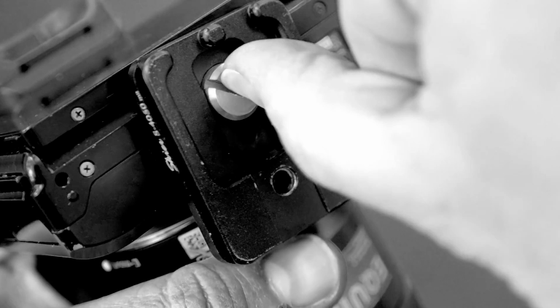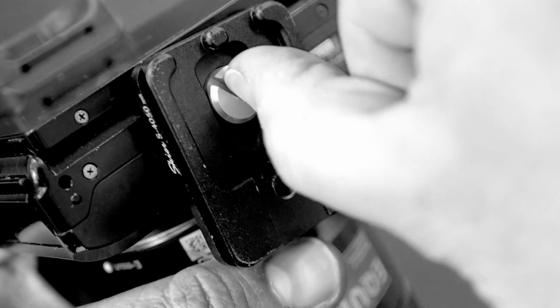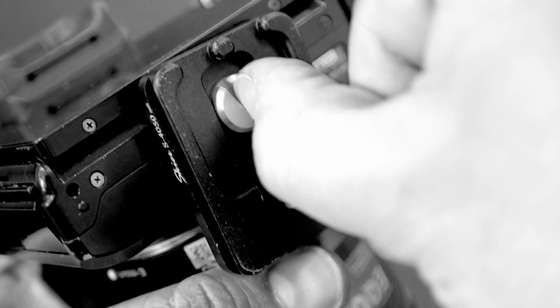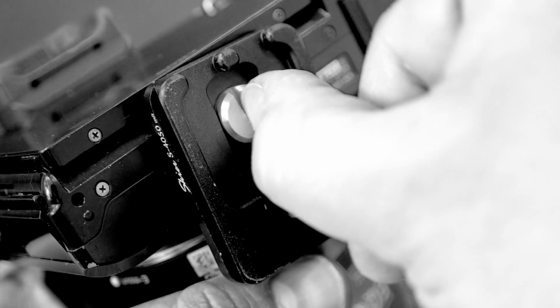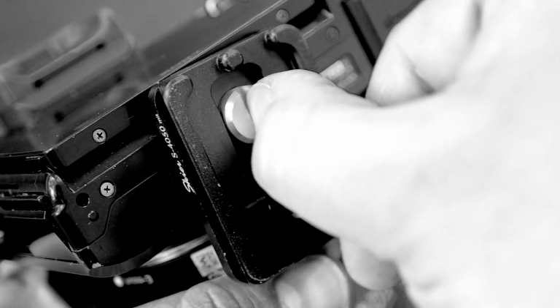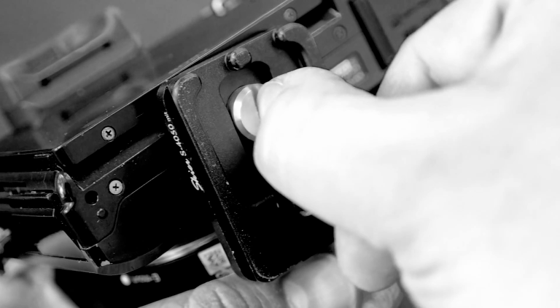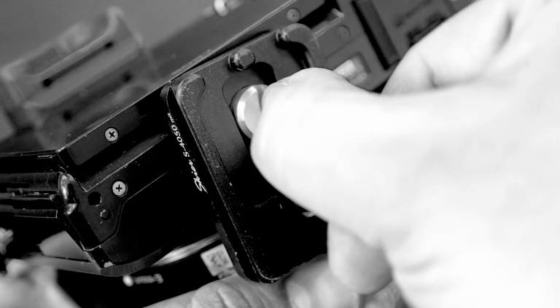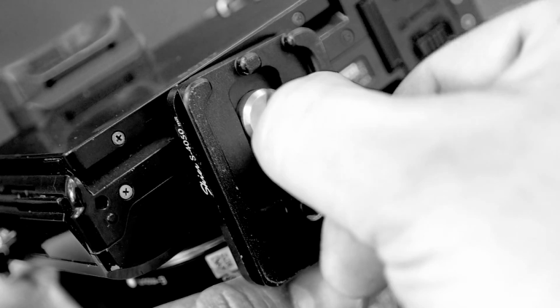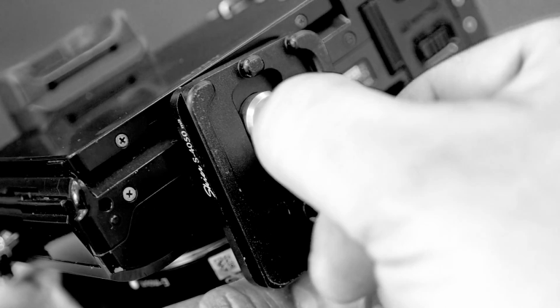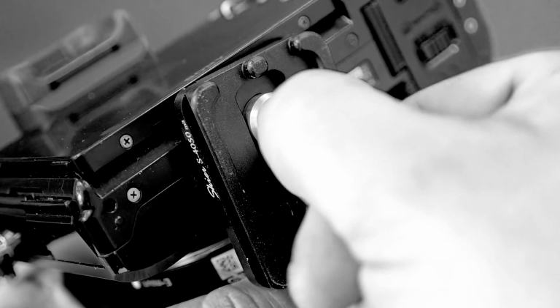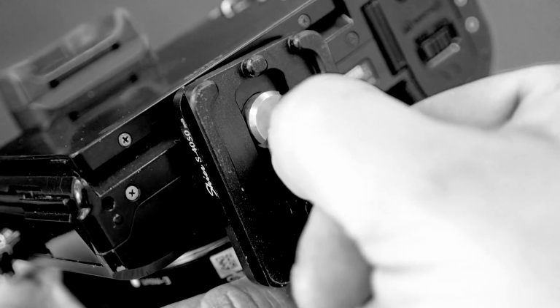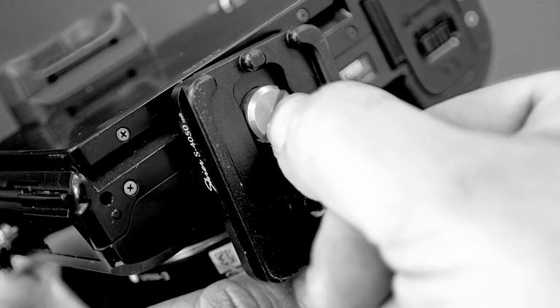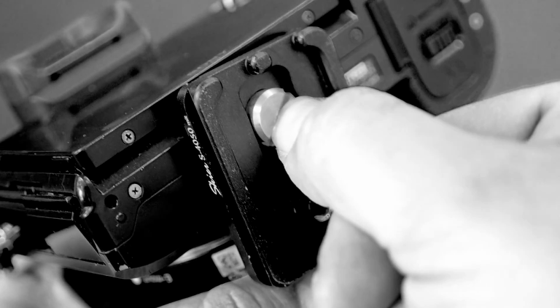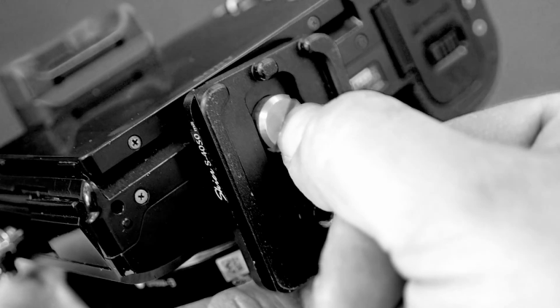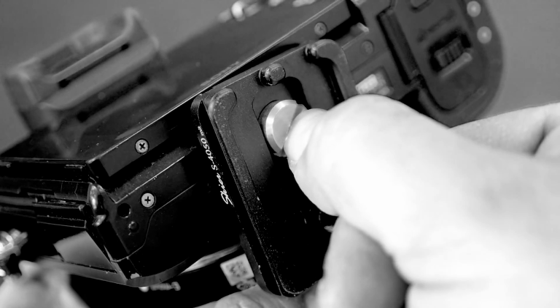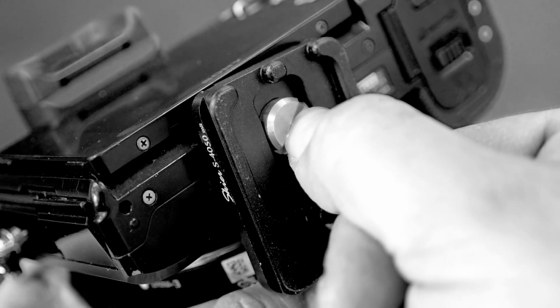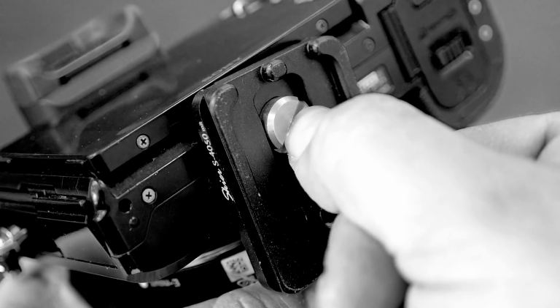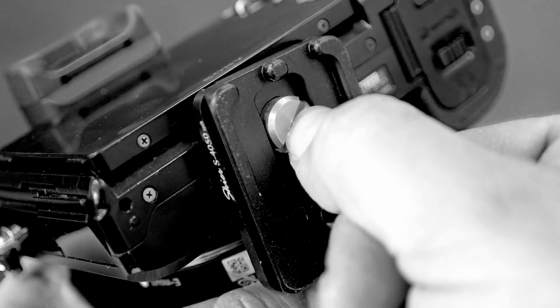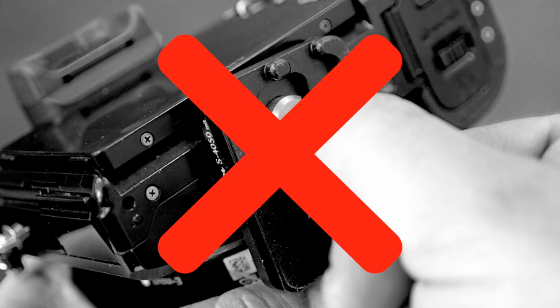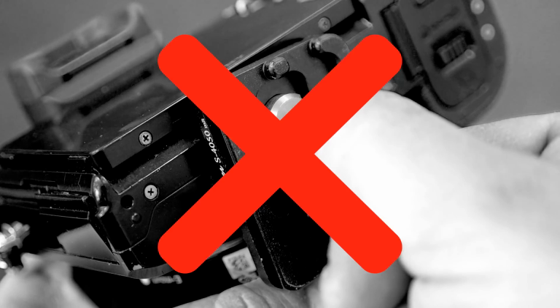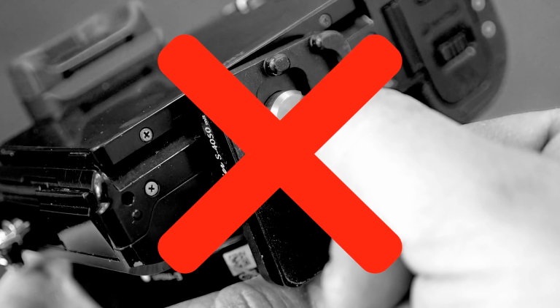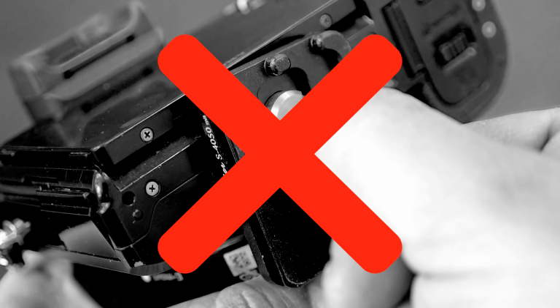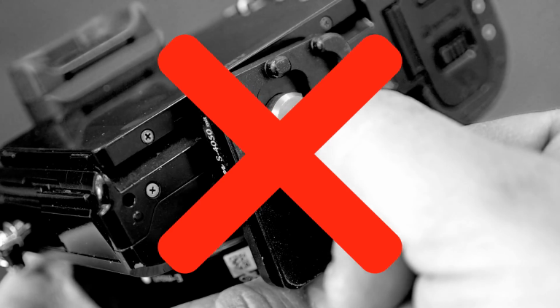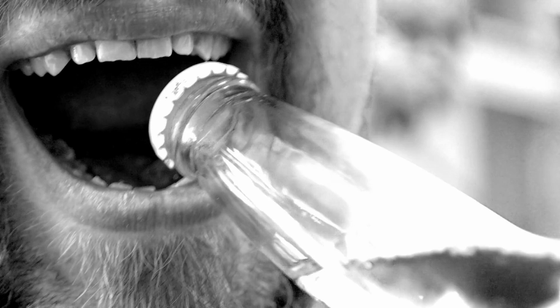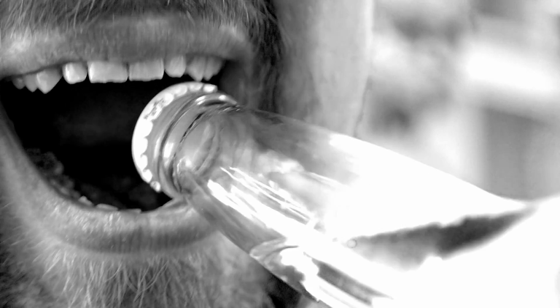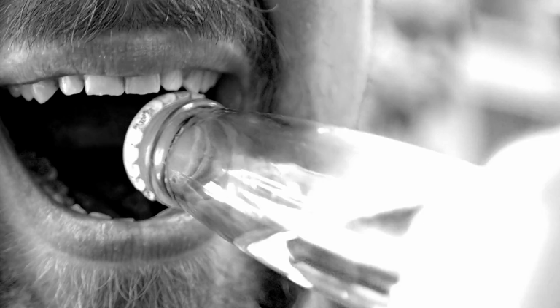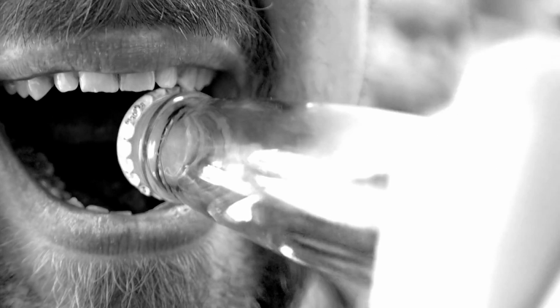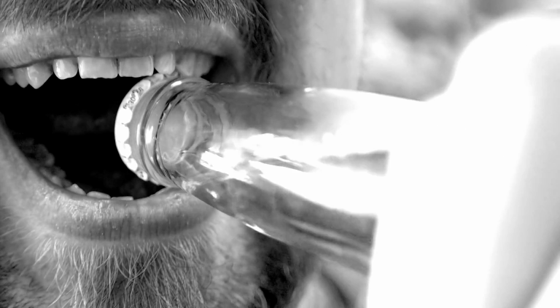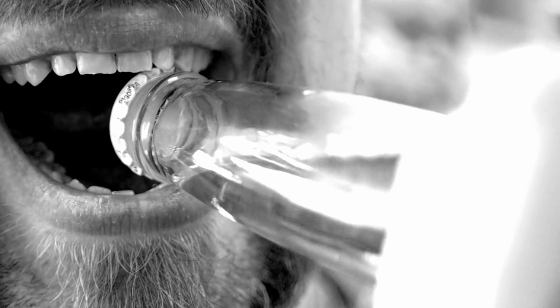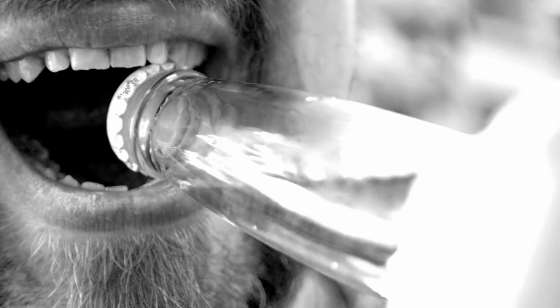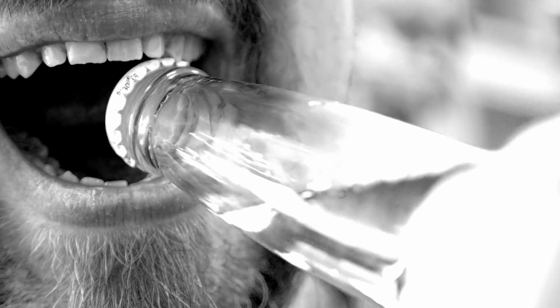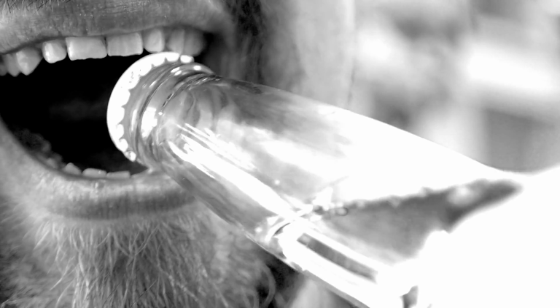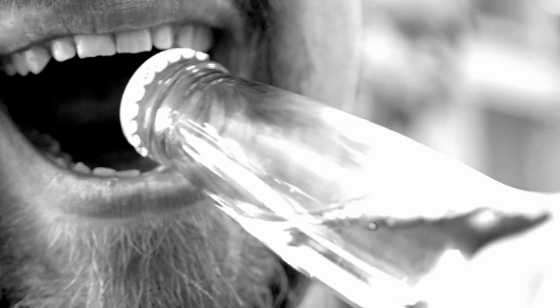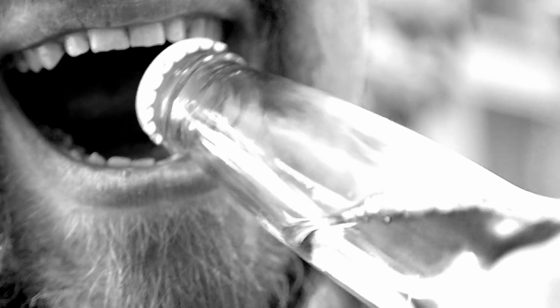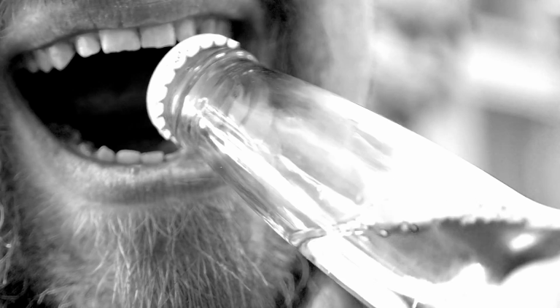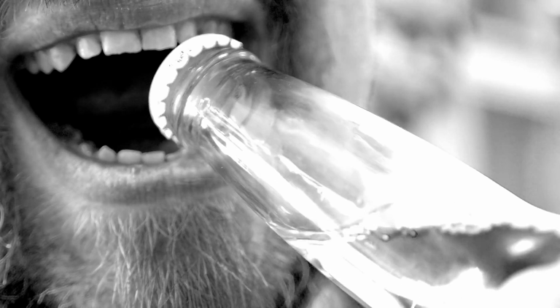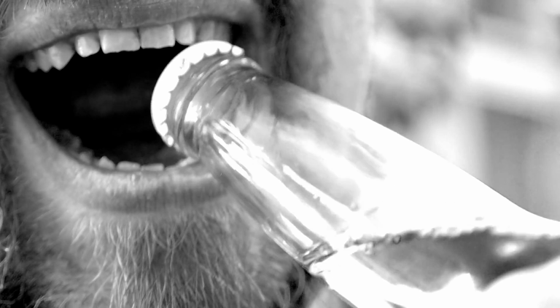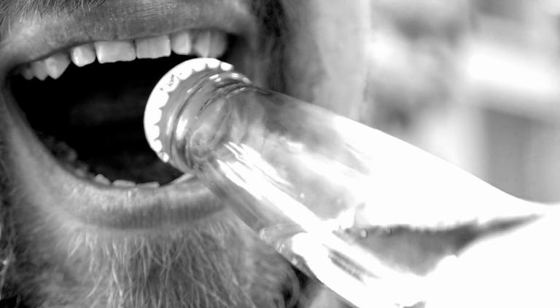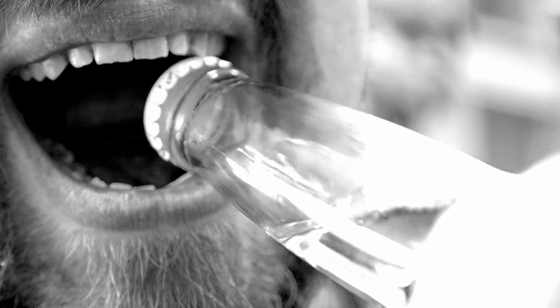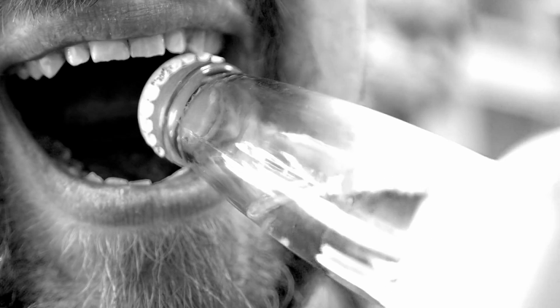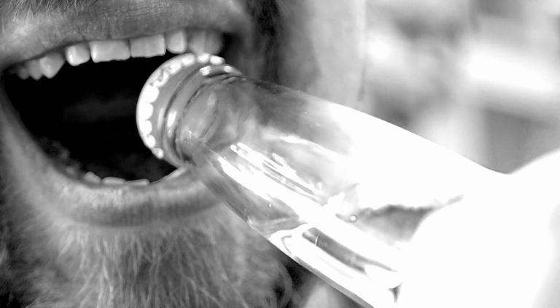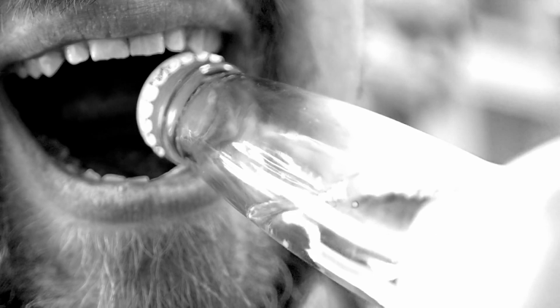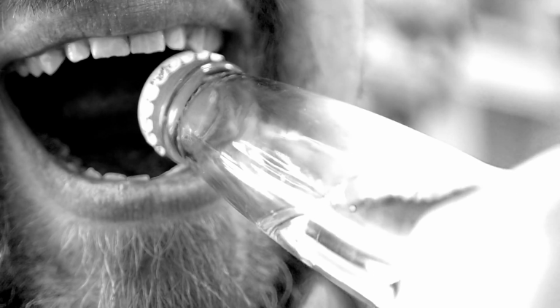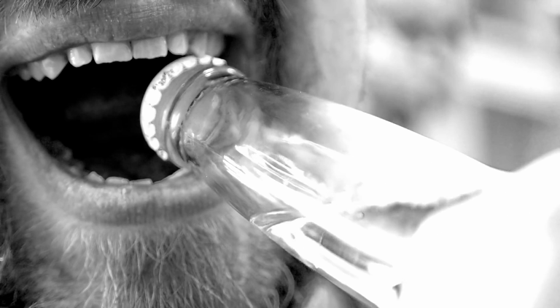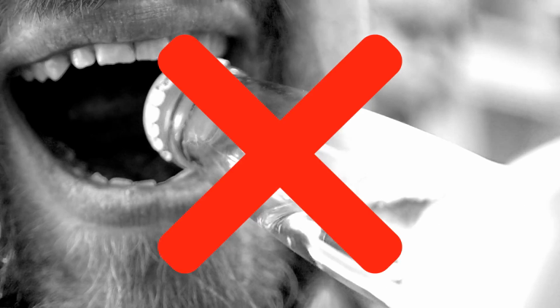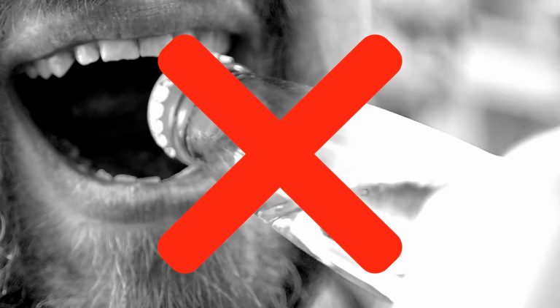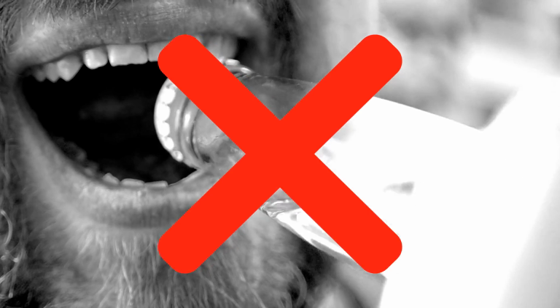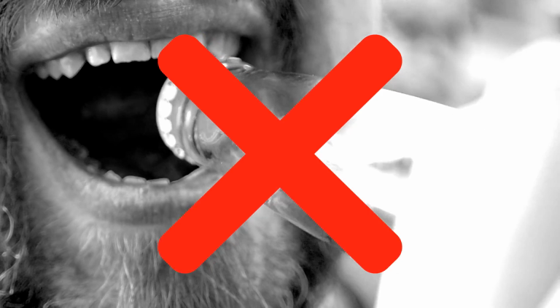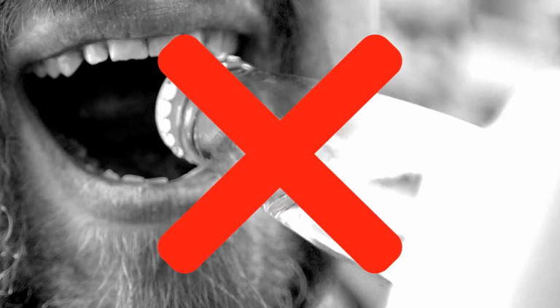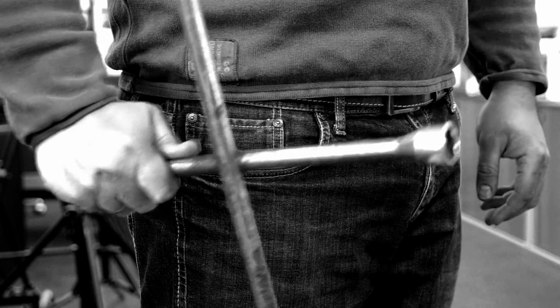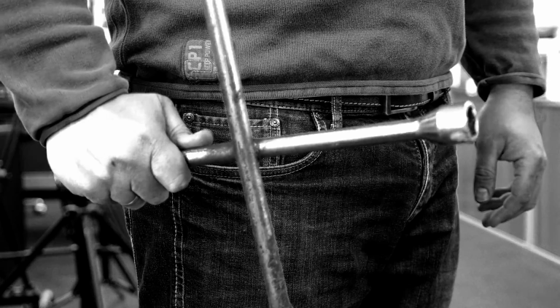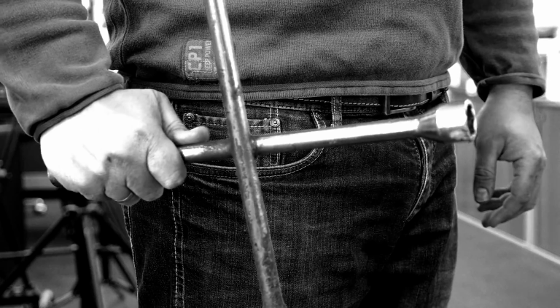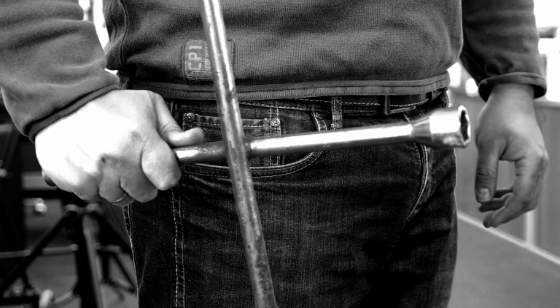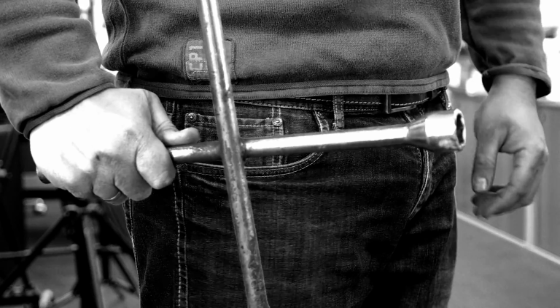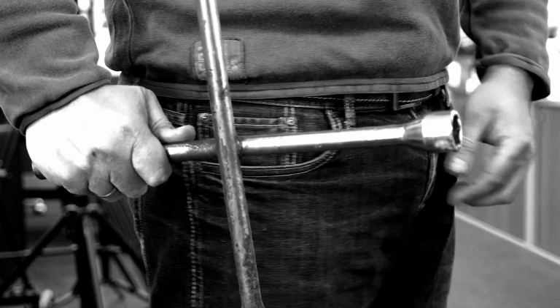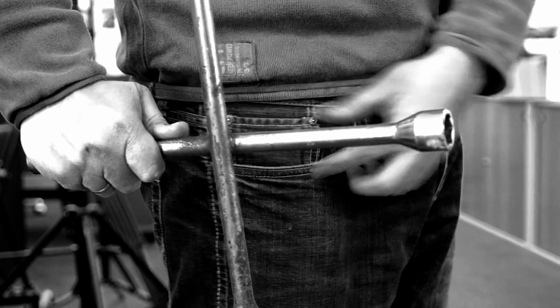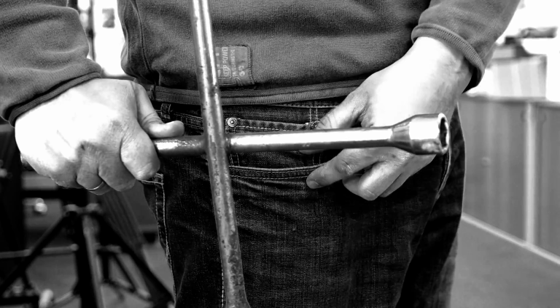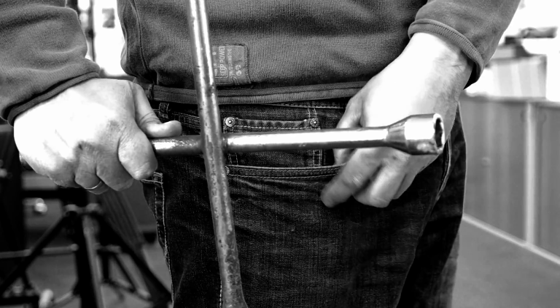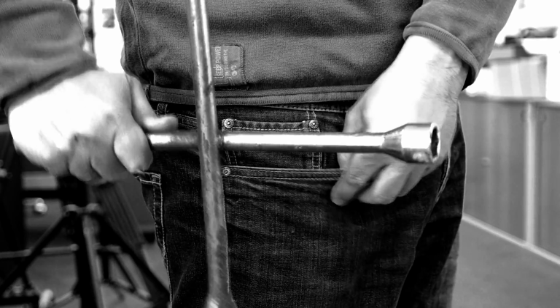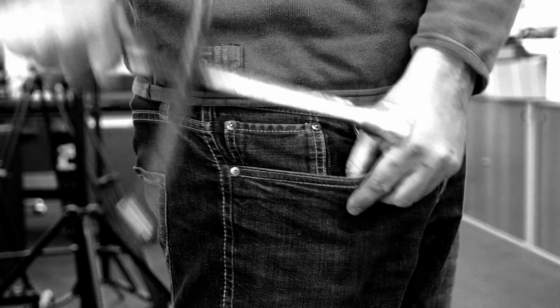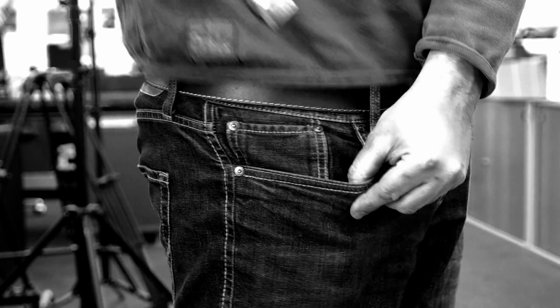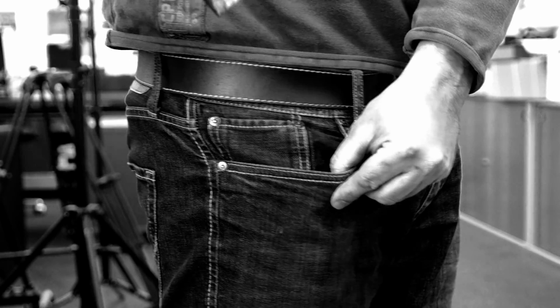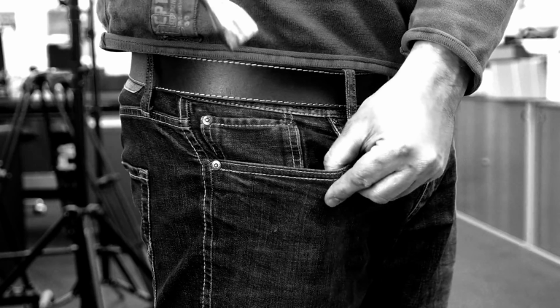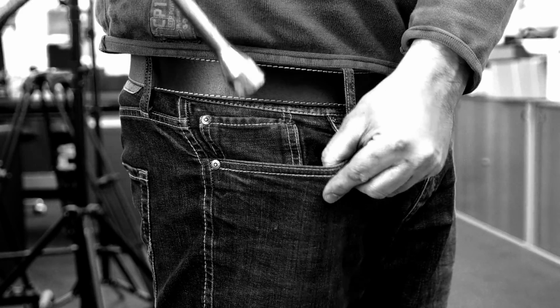Do you have trouble tightening your camera screws? Ever struggled to open a bottle of fire abend beer? Does your camera tool fit into your pocket?